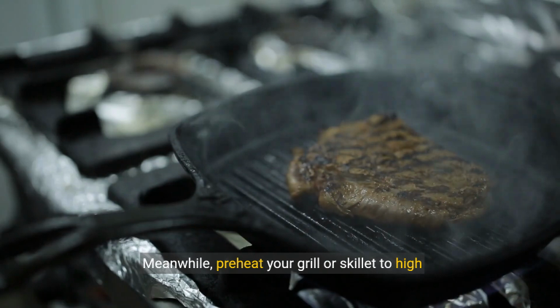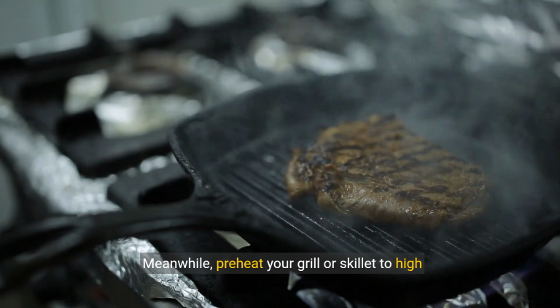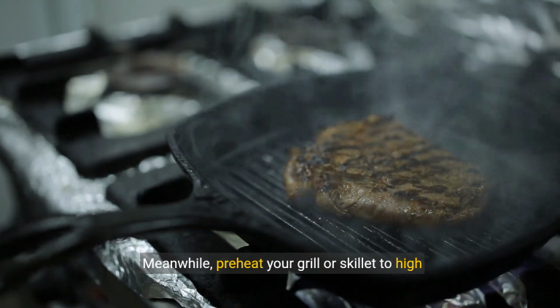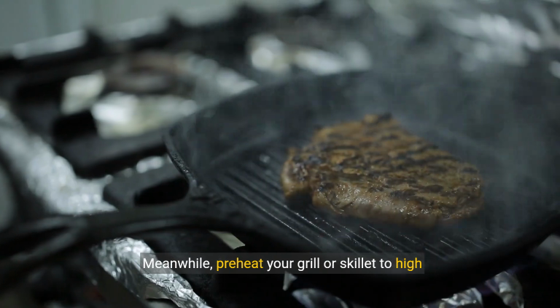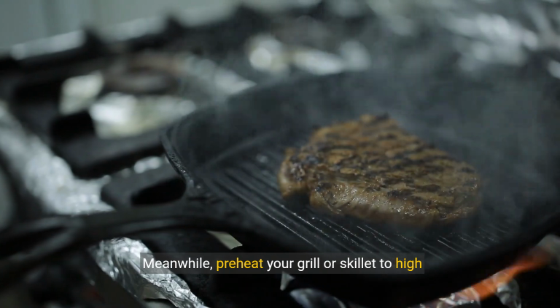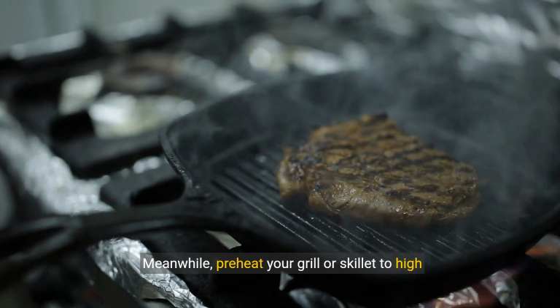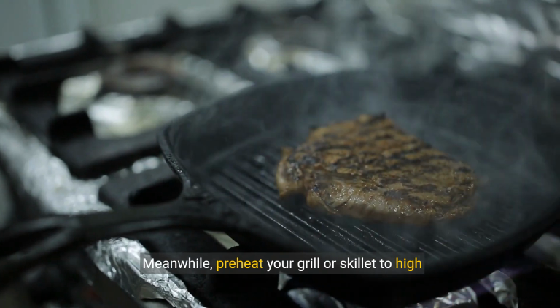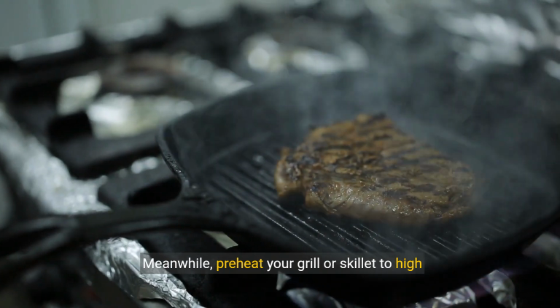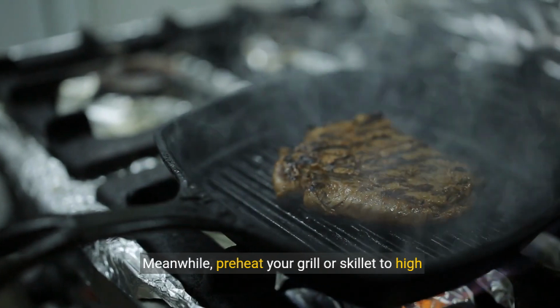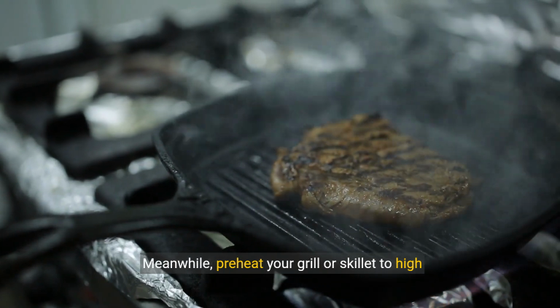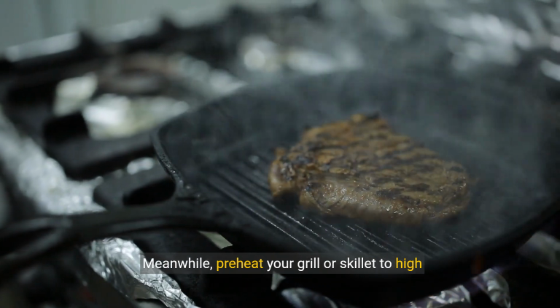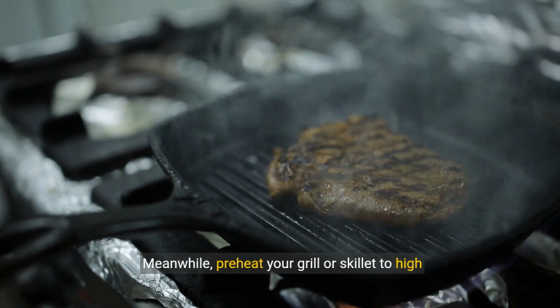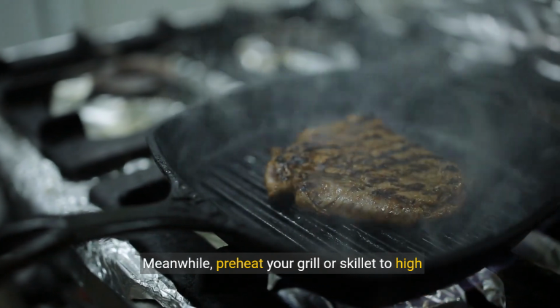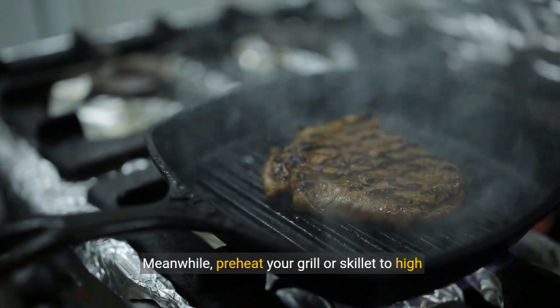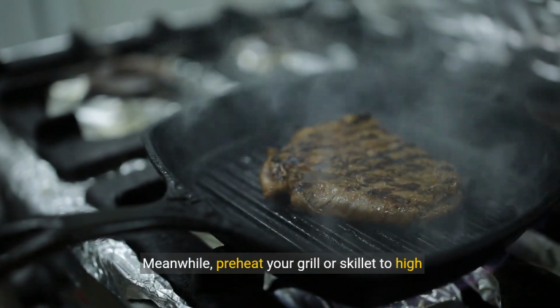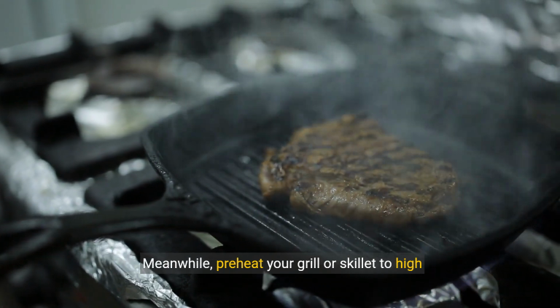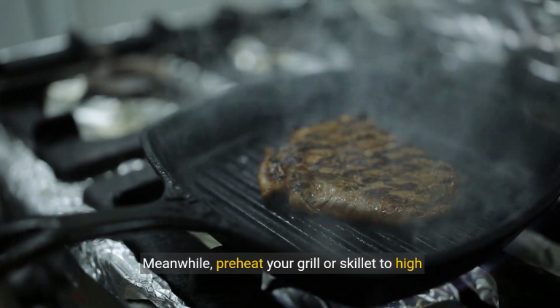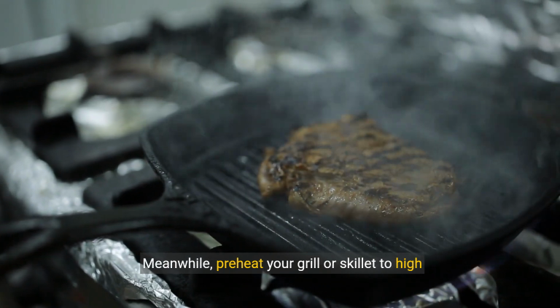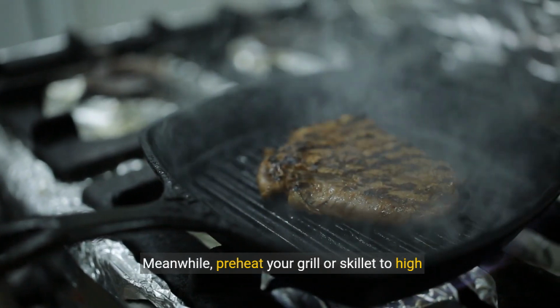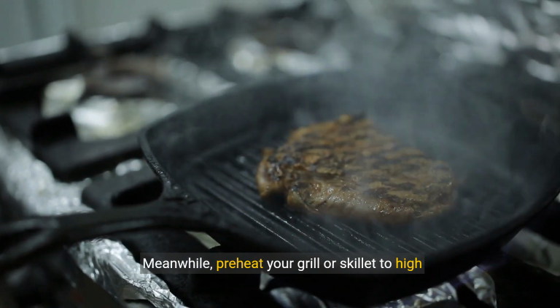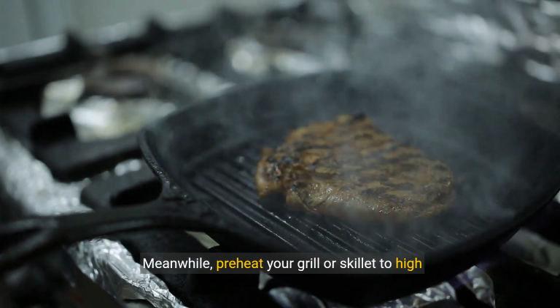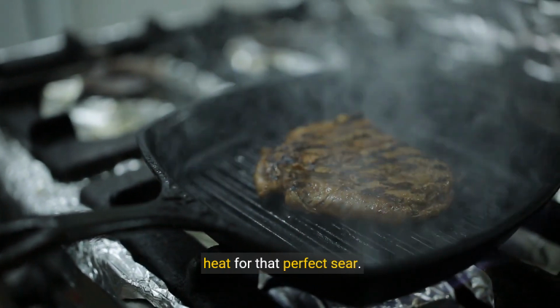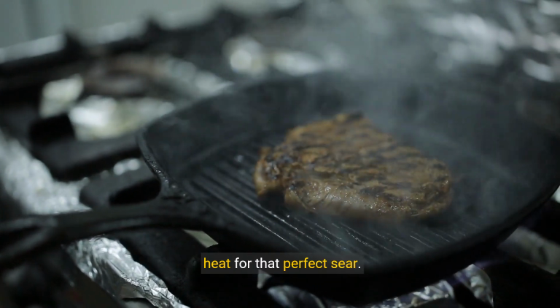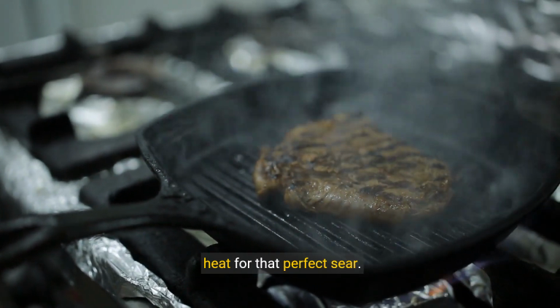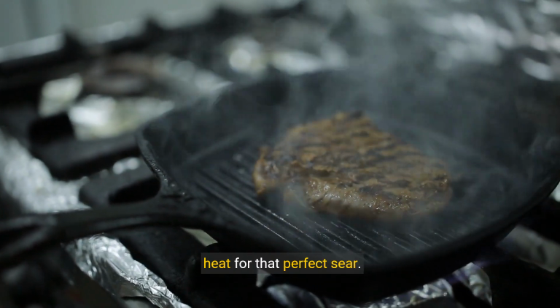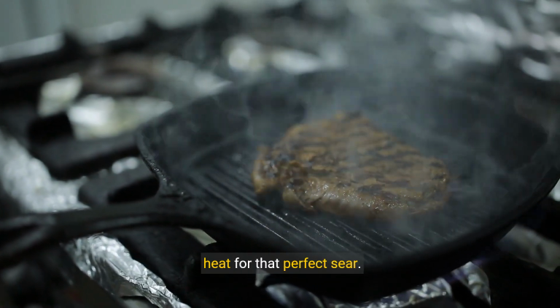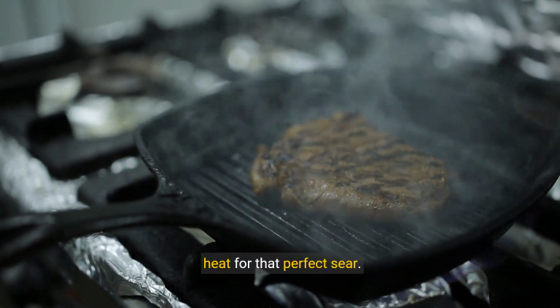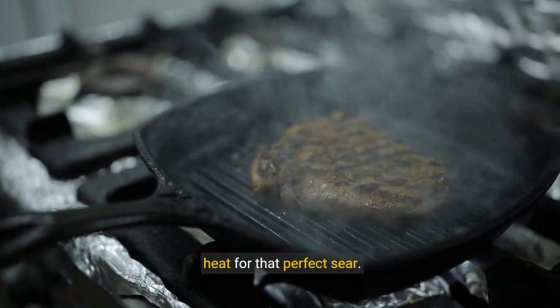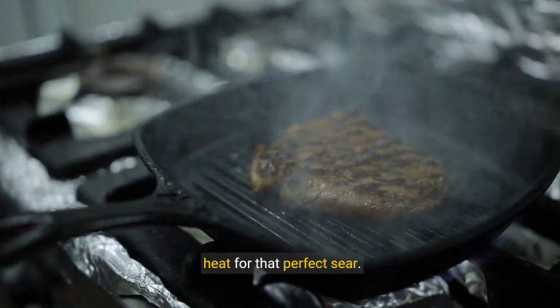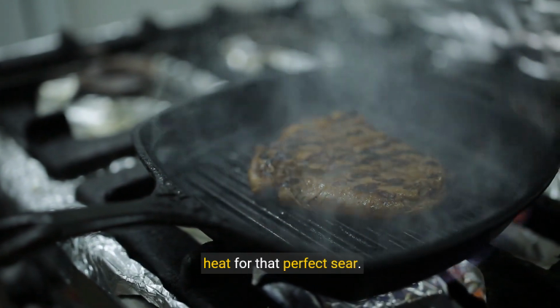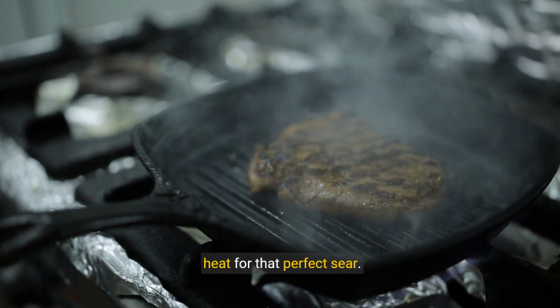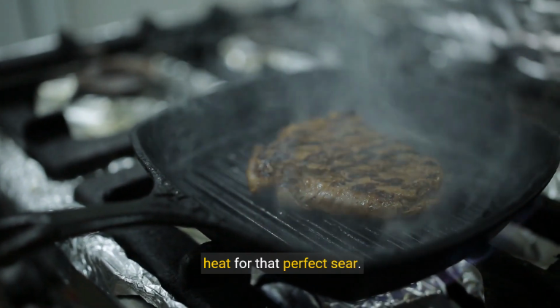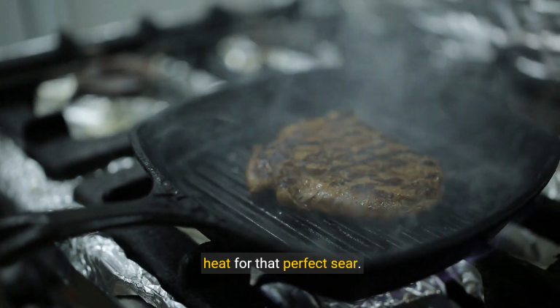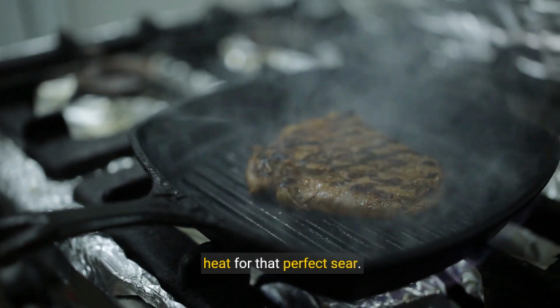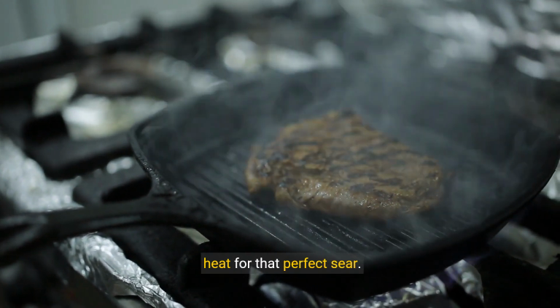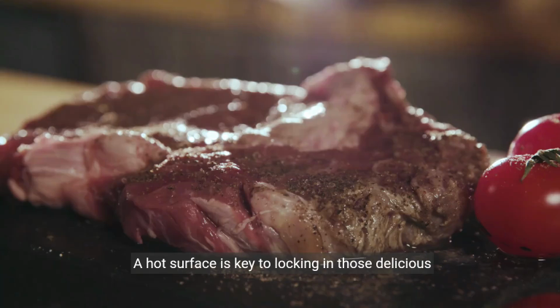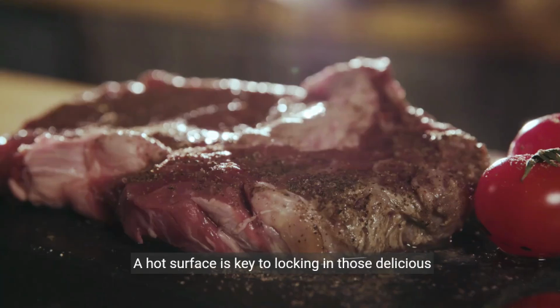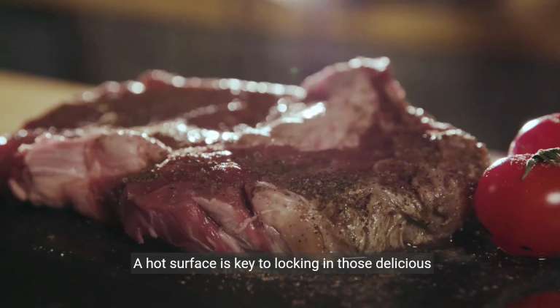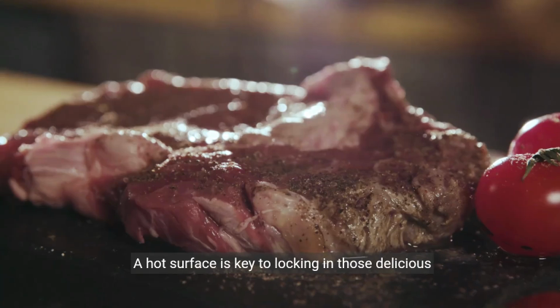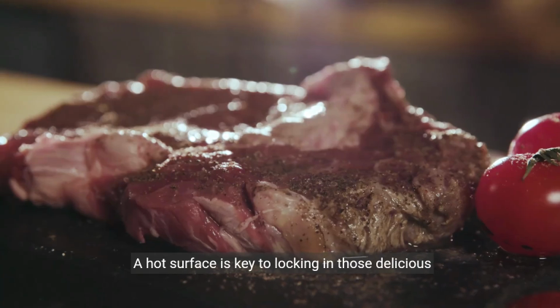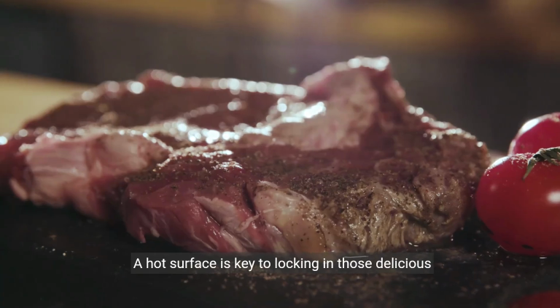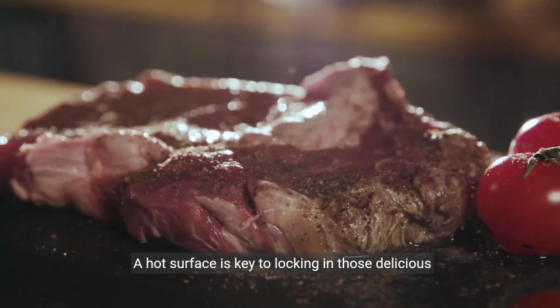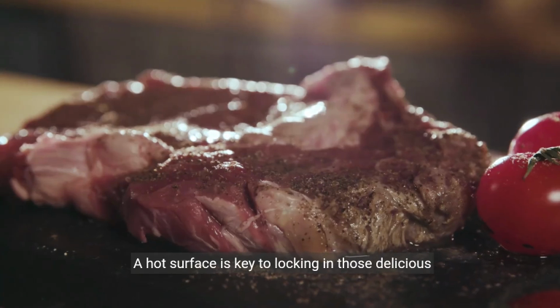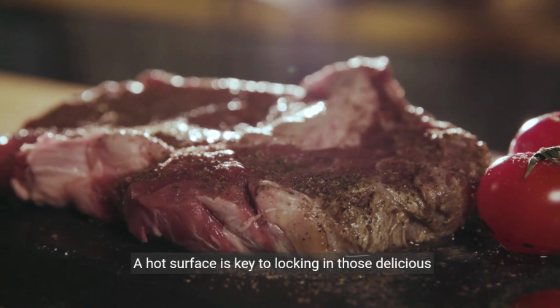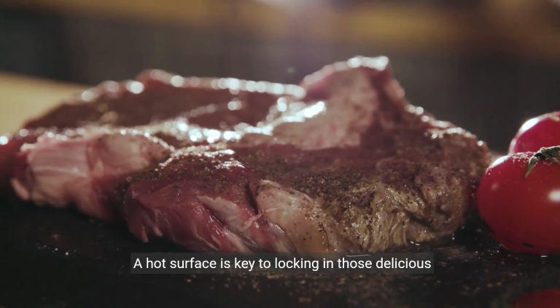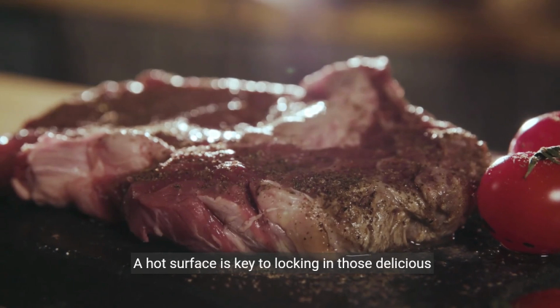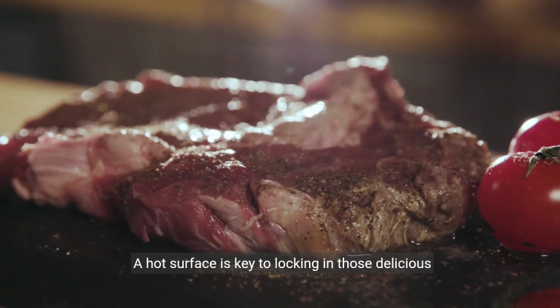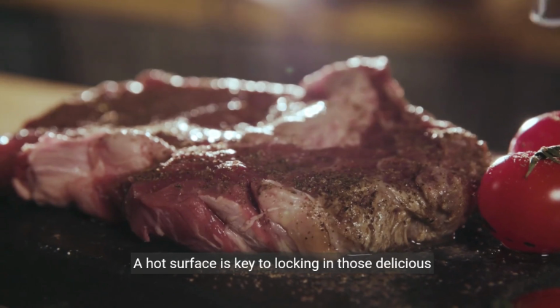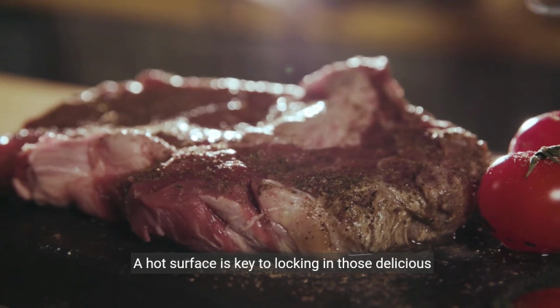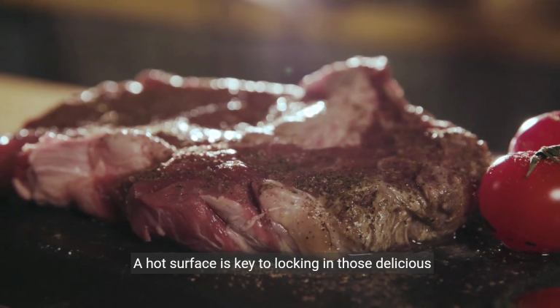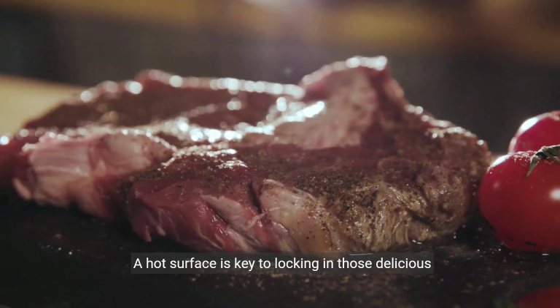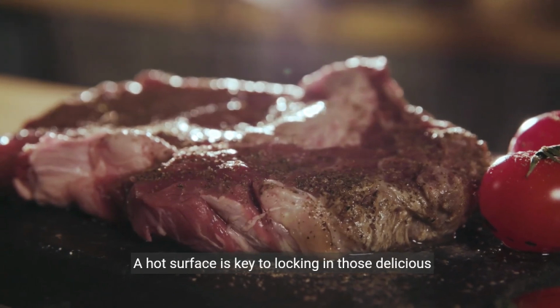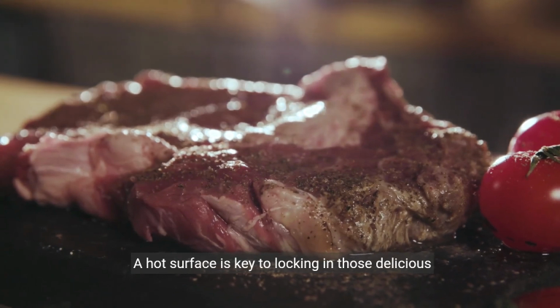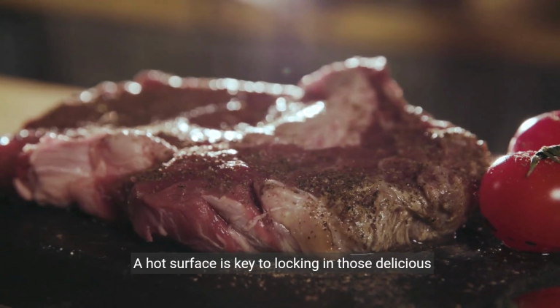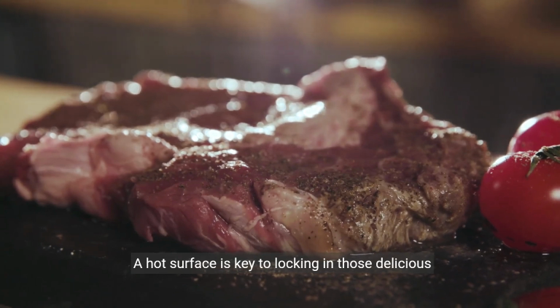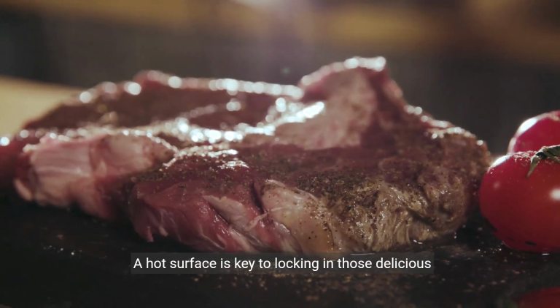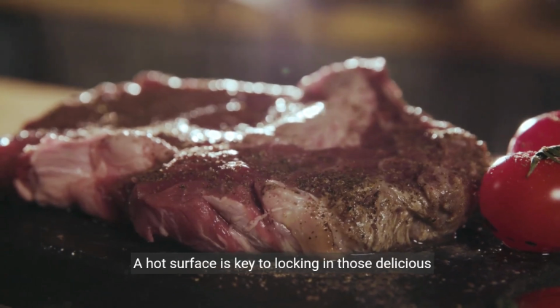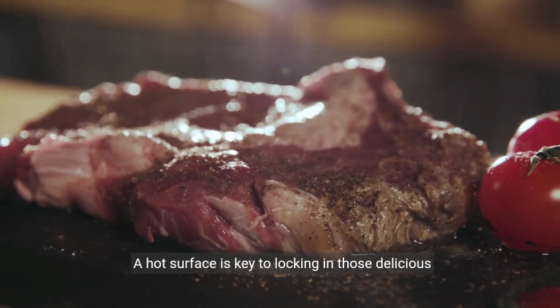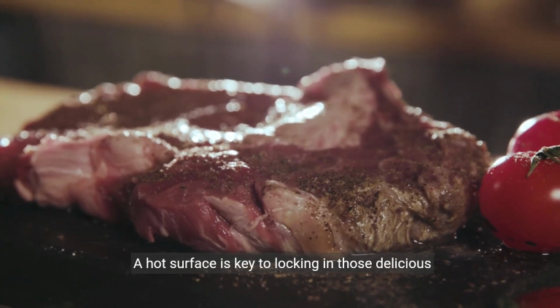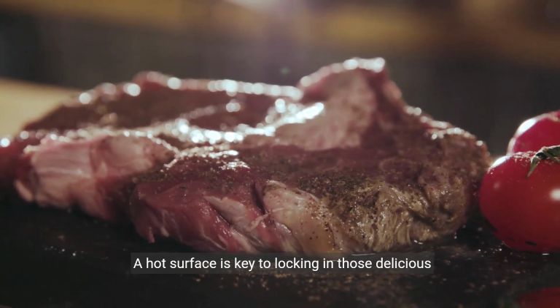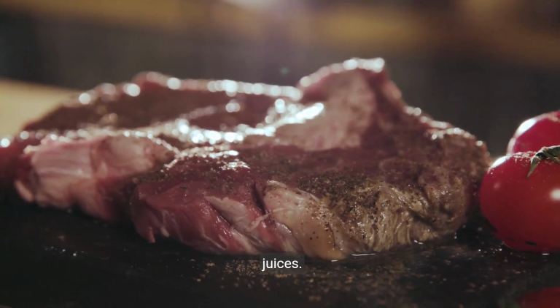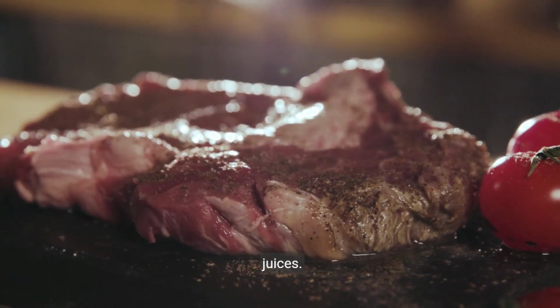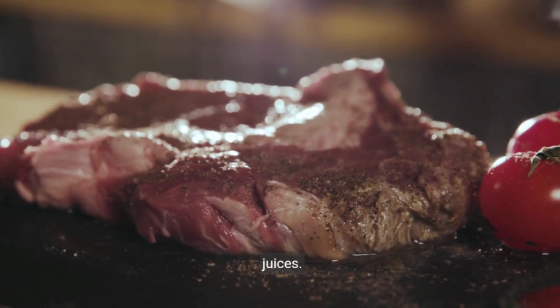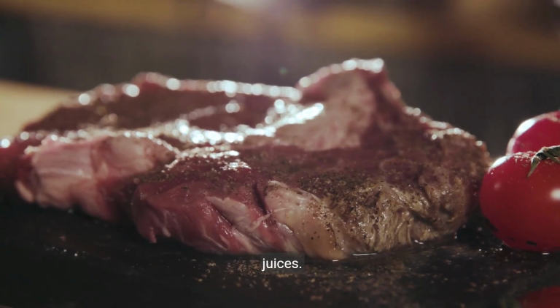Meanwhile, preheat your grill or skillet to high heat for that perfect sear. A hot surface is key to locking in those delicious juices.